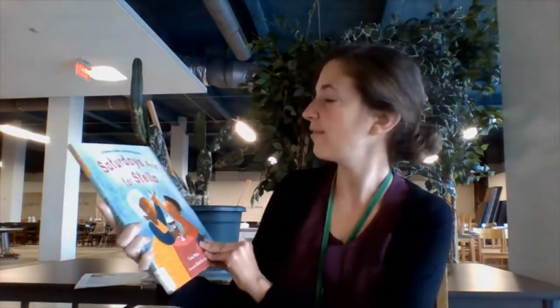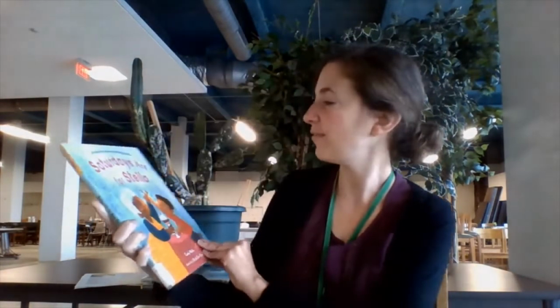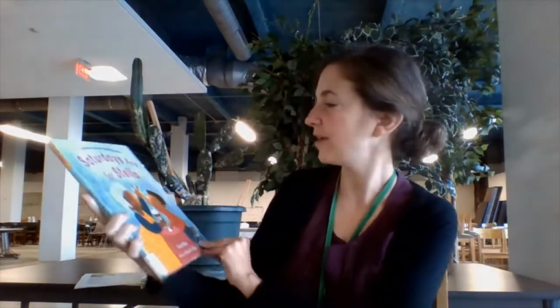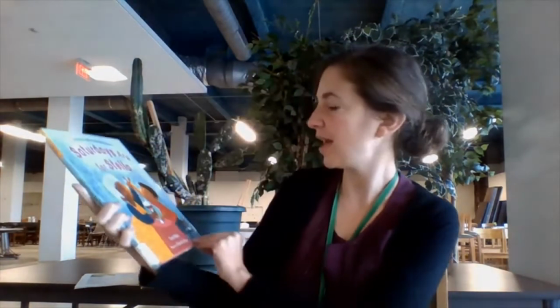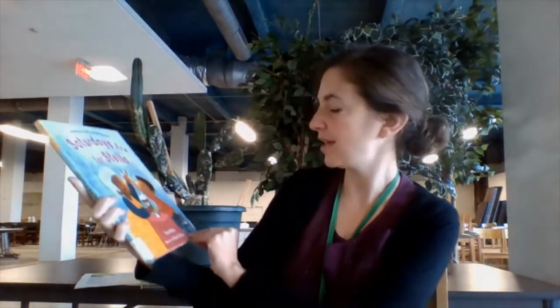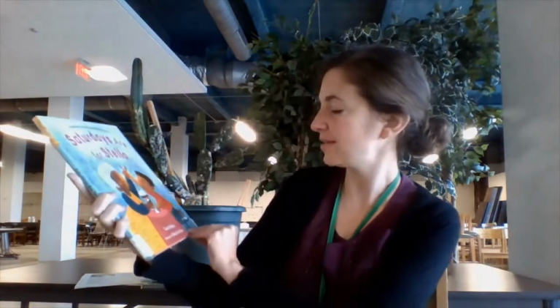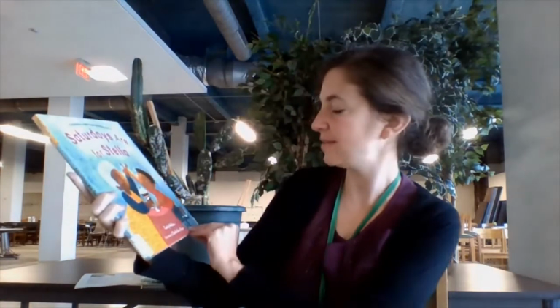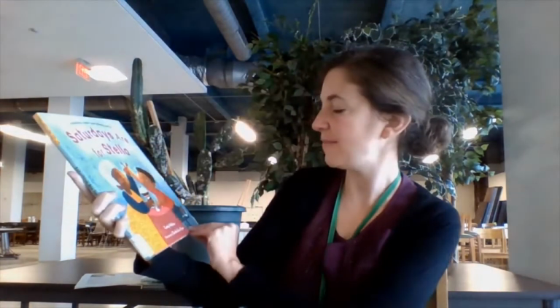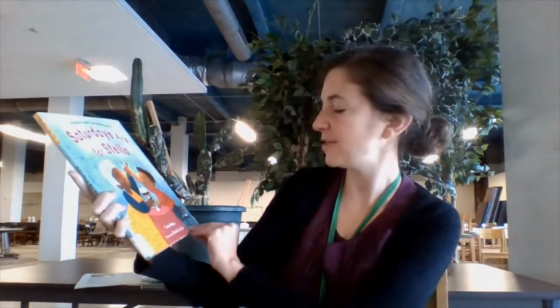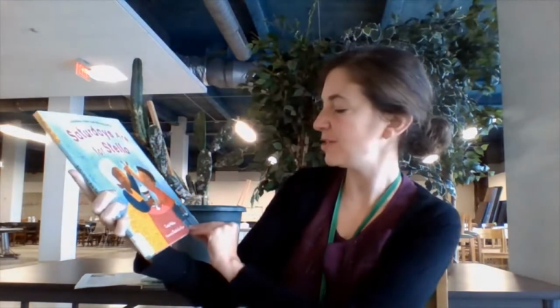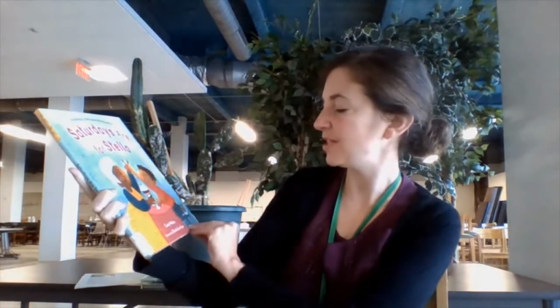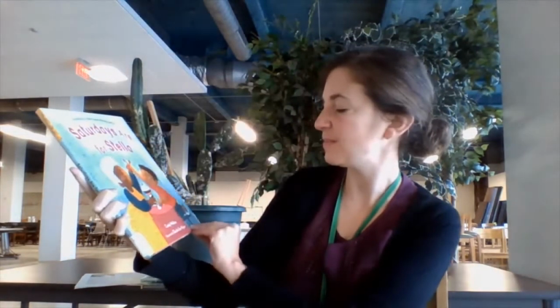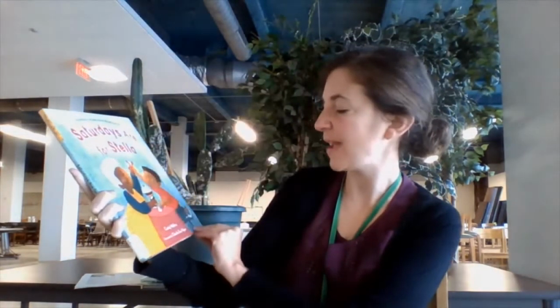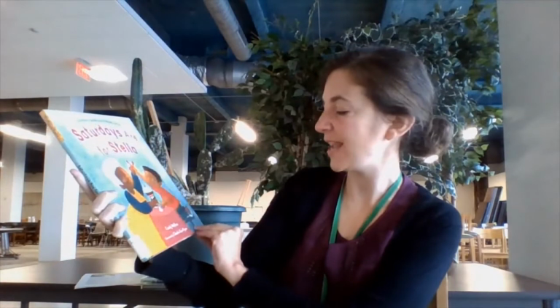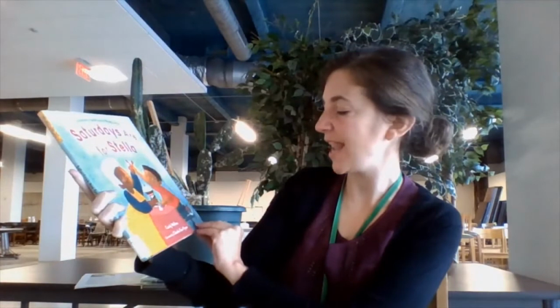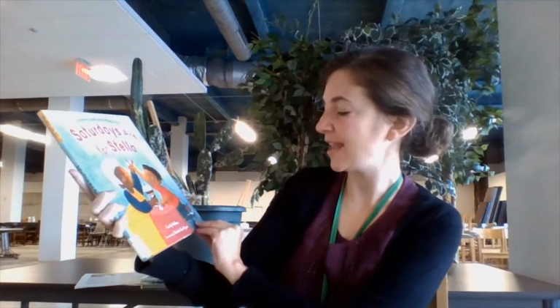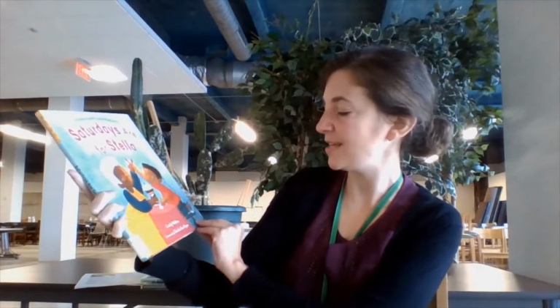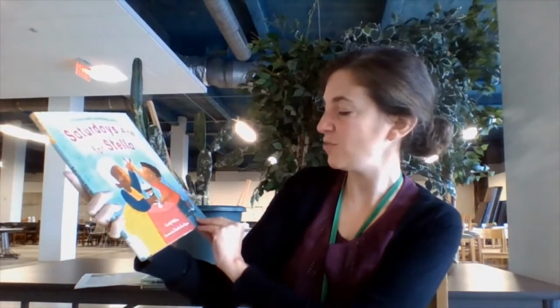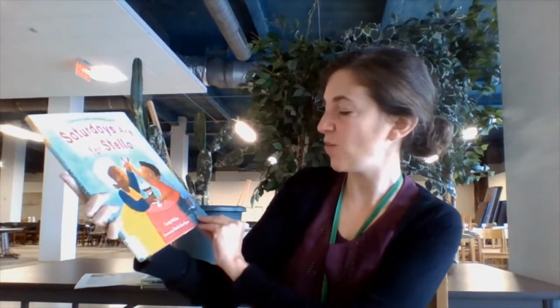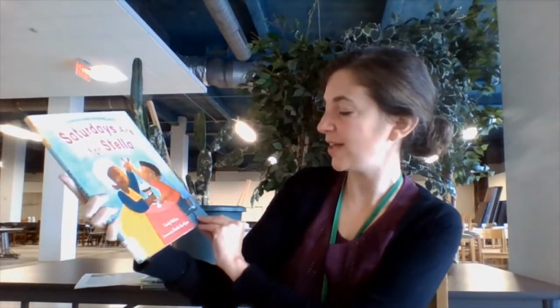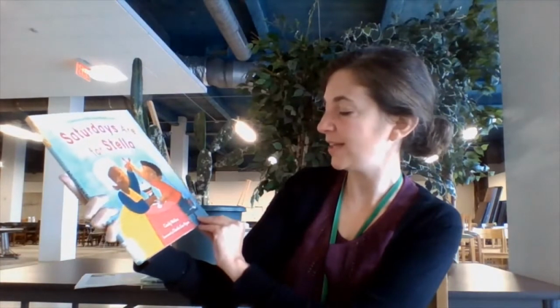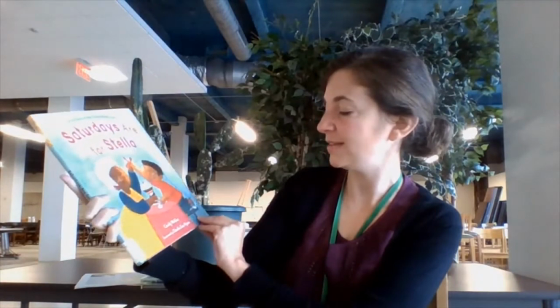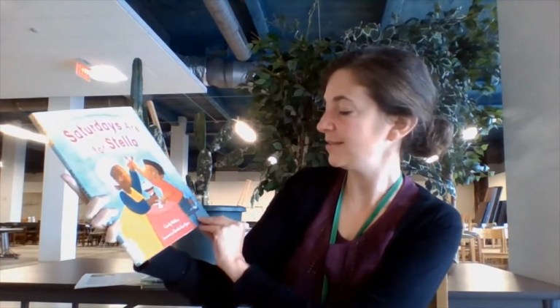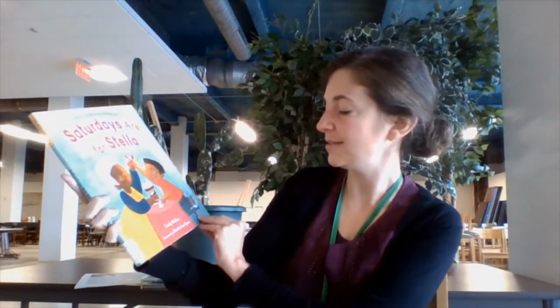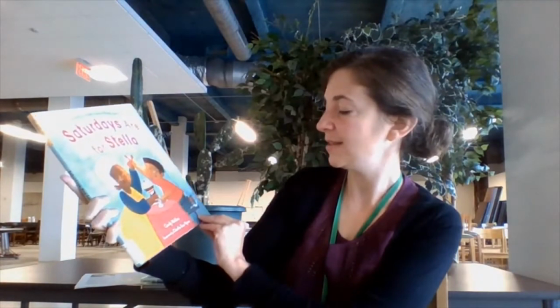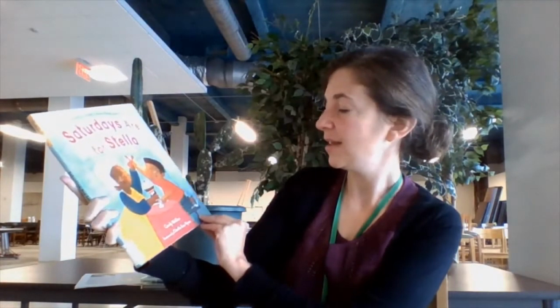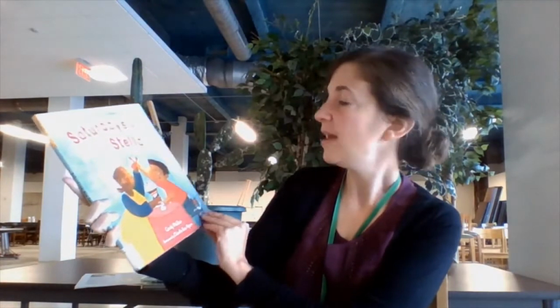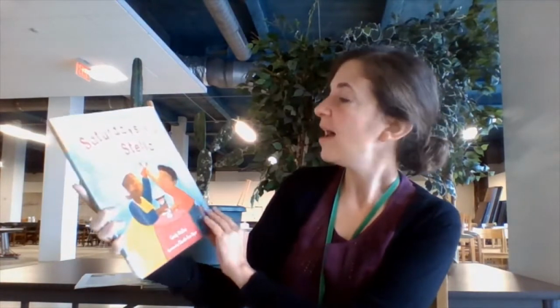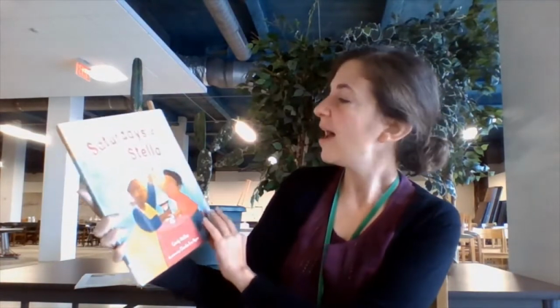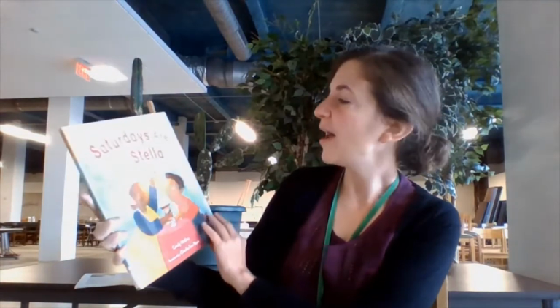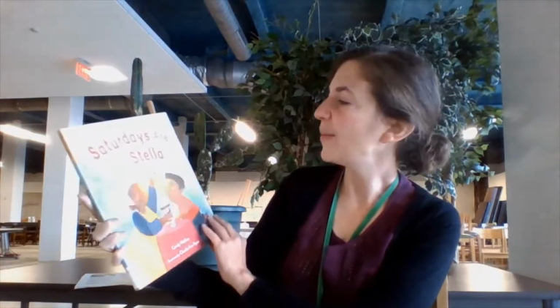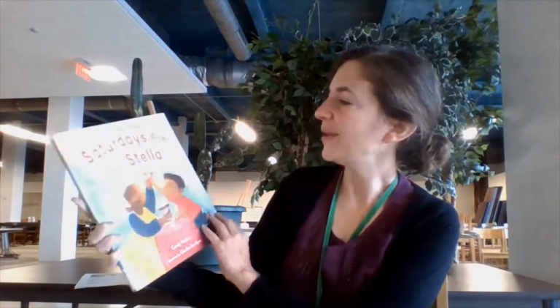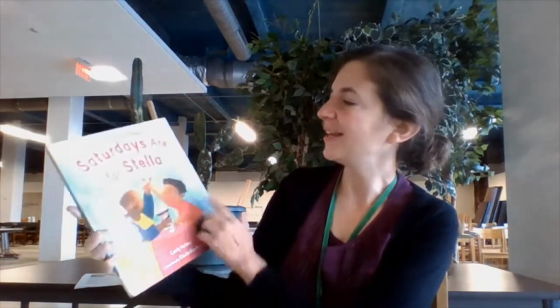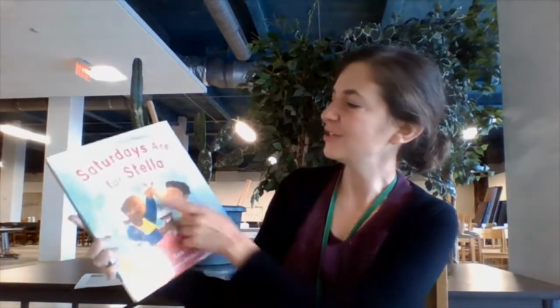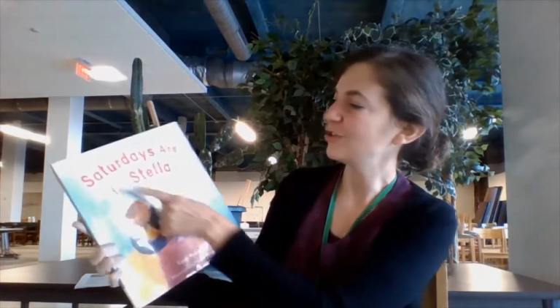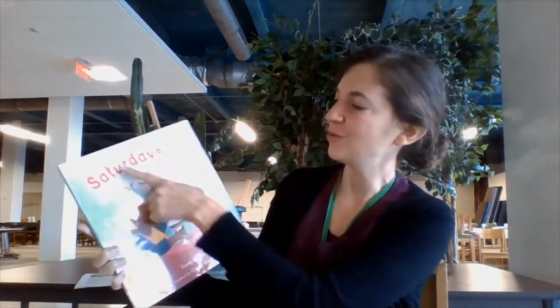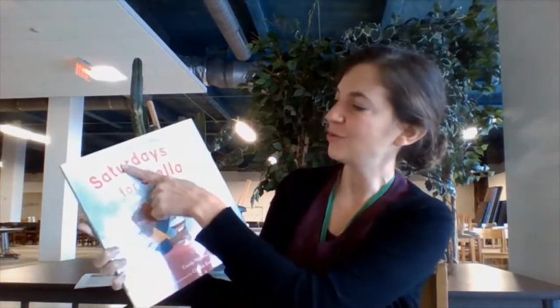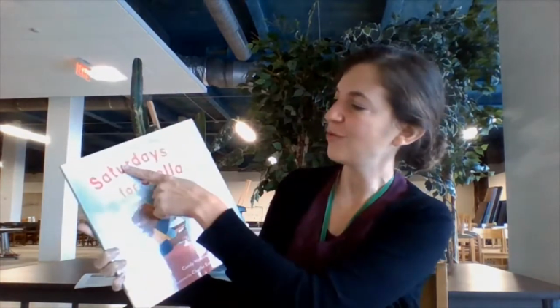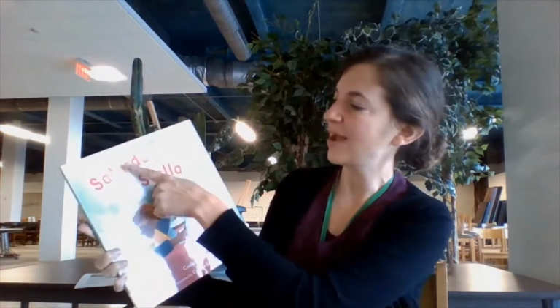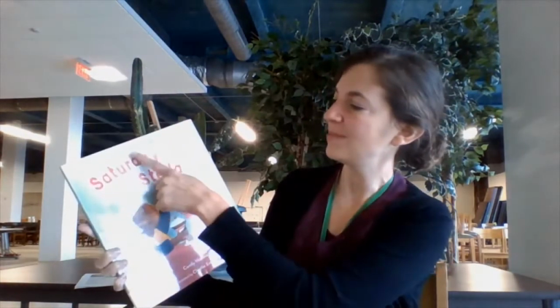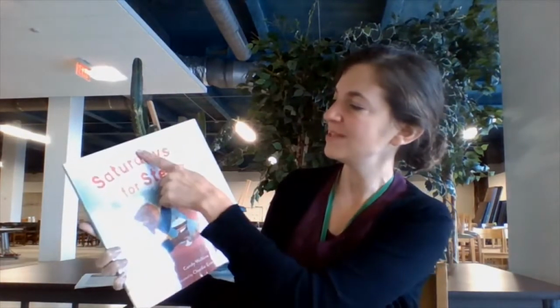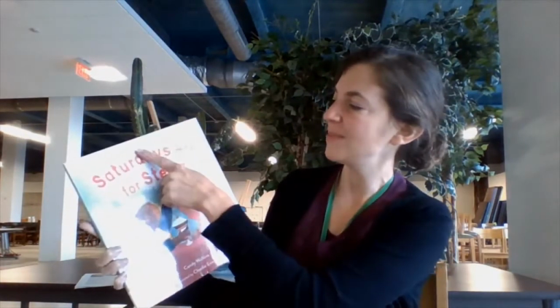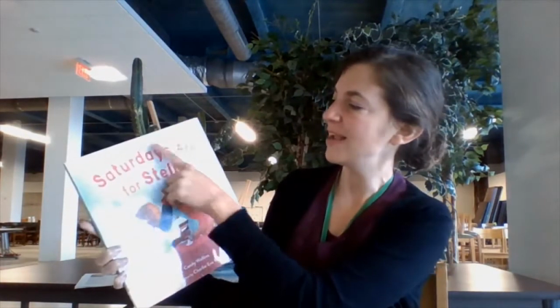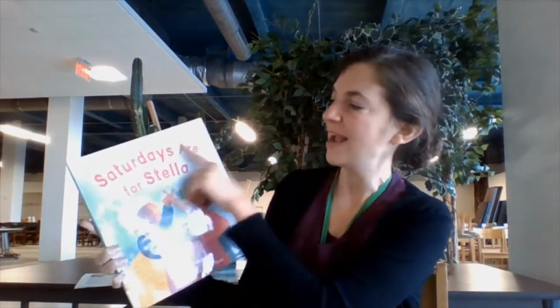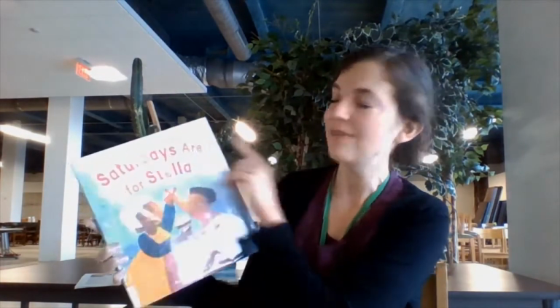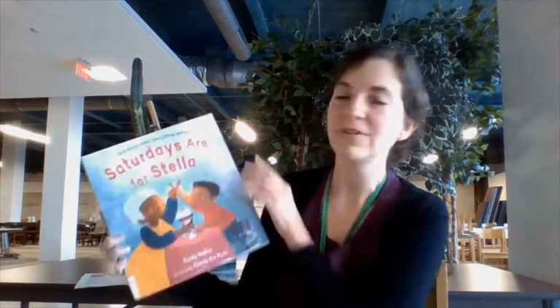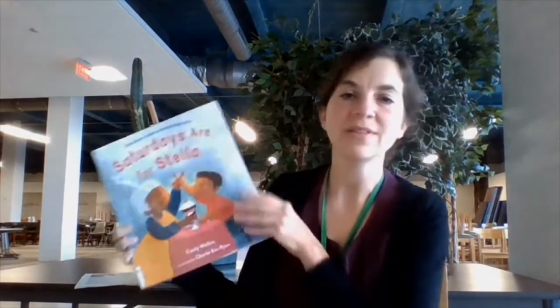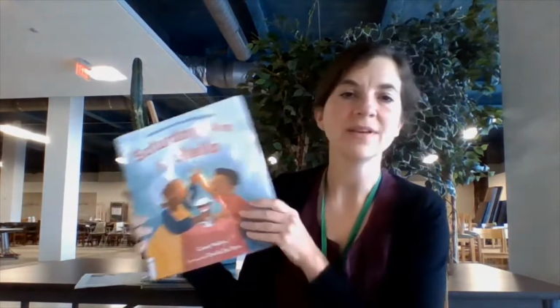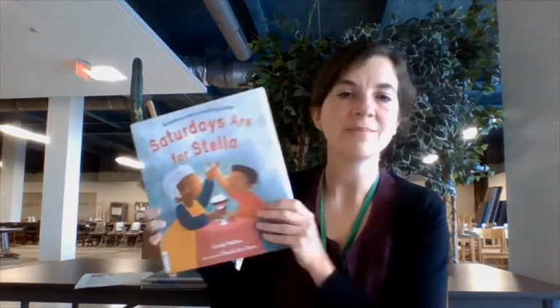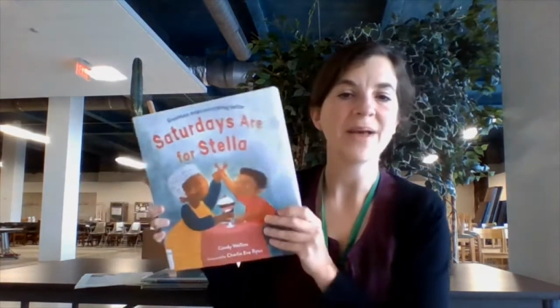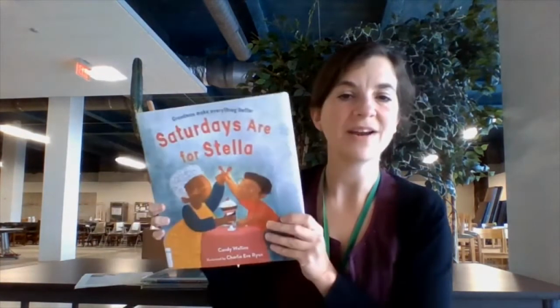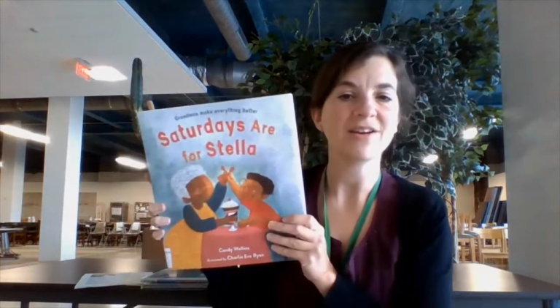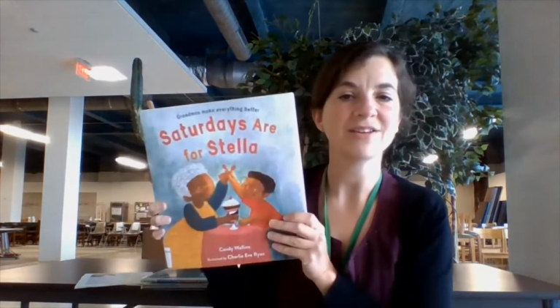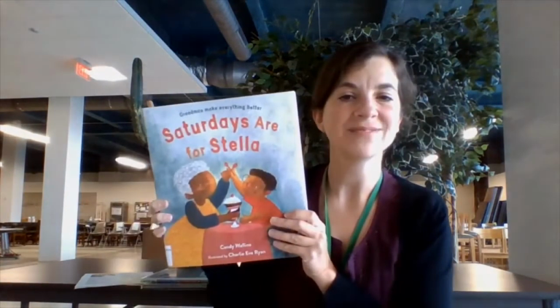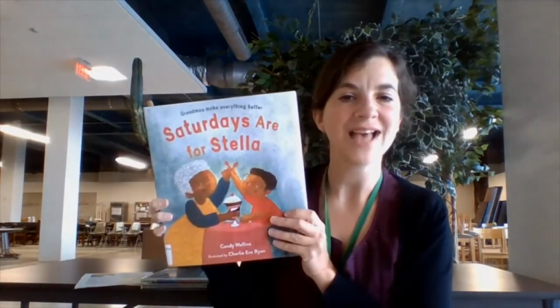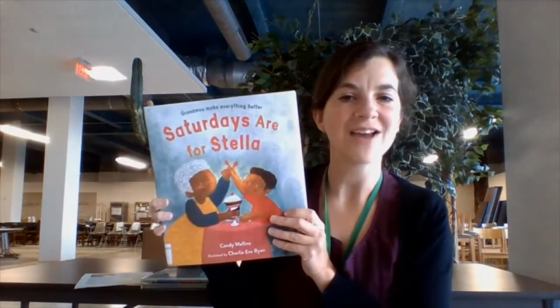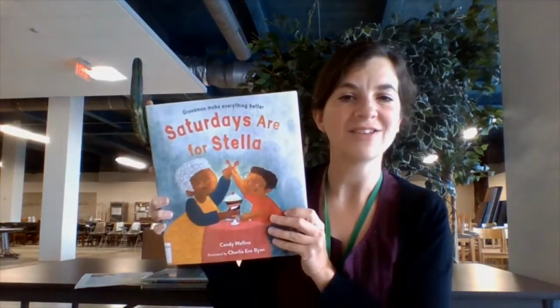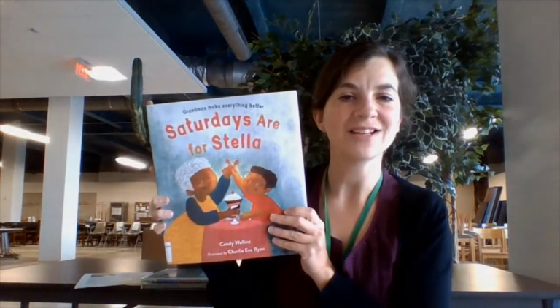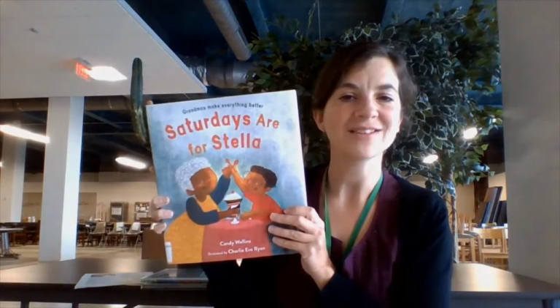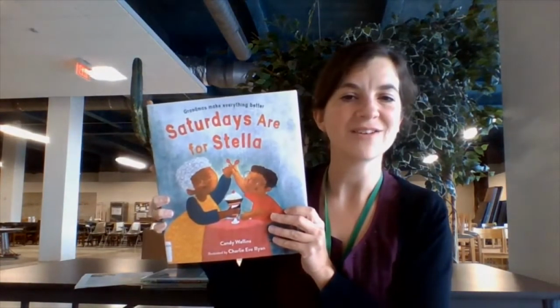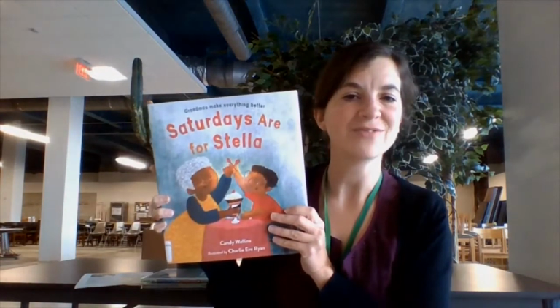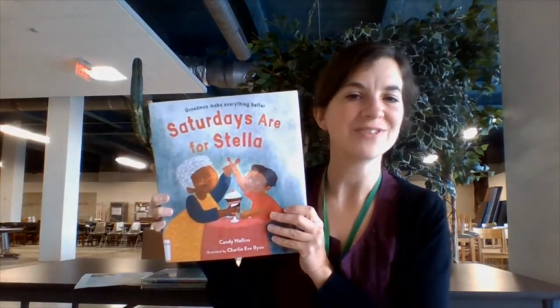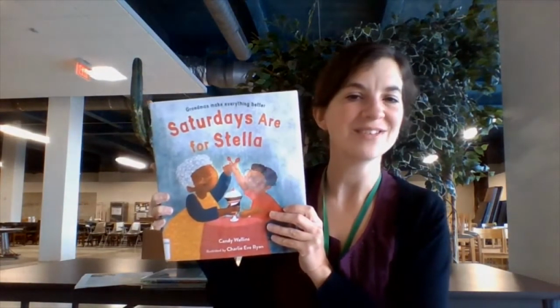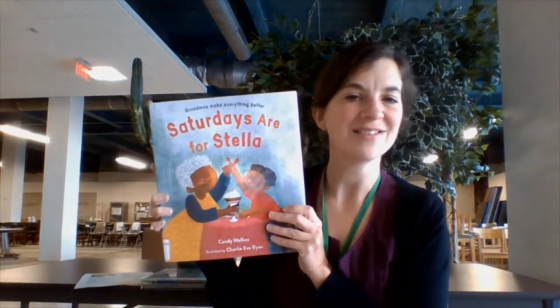I forgot to mention it's by Candy Wellens. It reminds me a little bit of Nana Upstairs, Nana Downstairs — kind of a tearjerker. It's a really beautiful book about life transitions that might be really helpful for kids going through tough times. Grandmas make everything better. Saturdays Are for Stella.